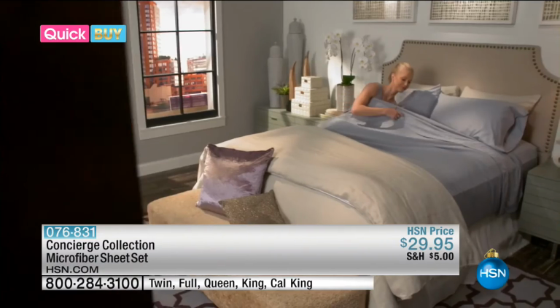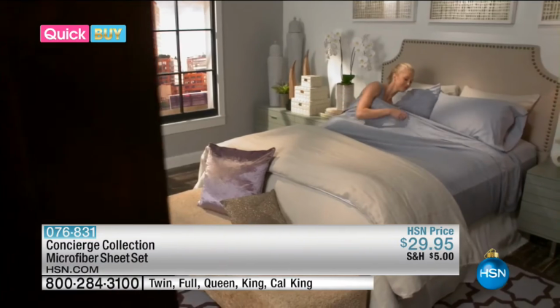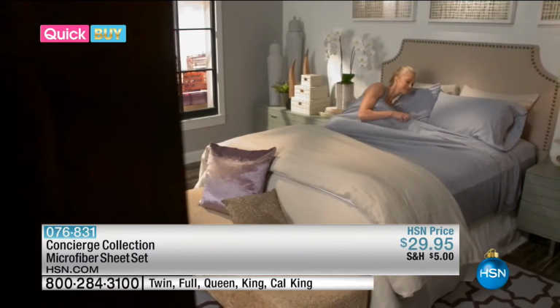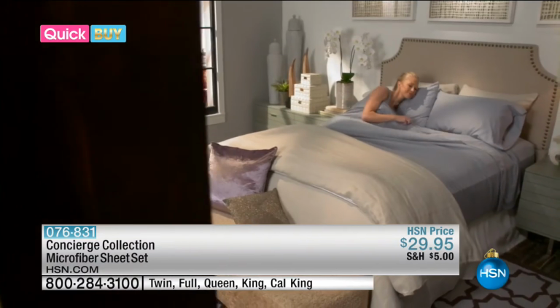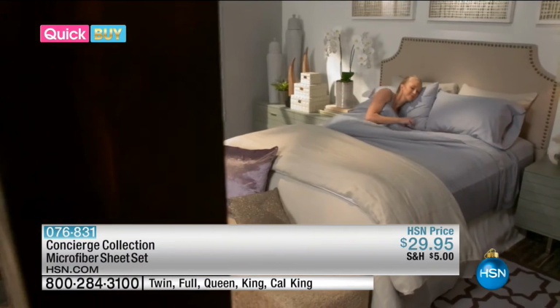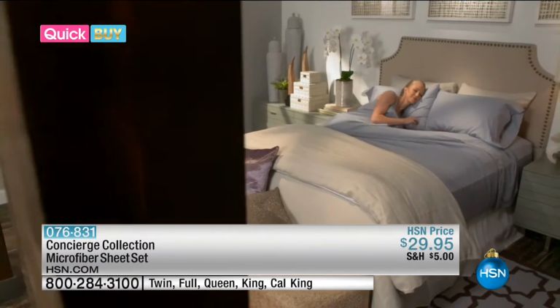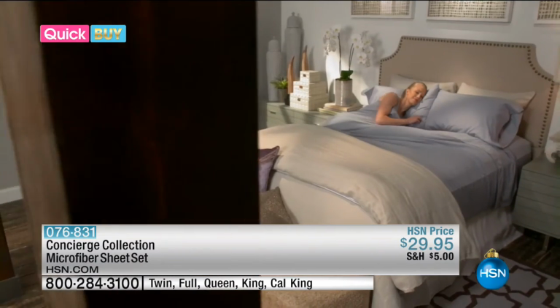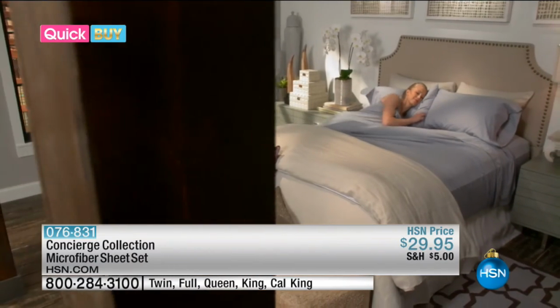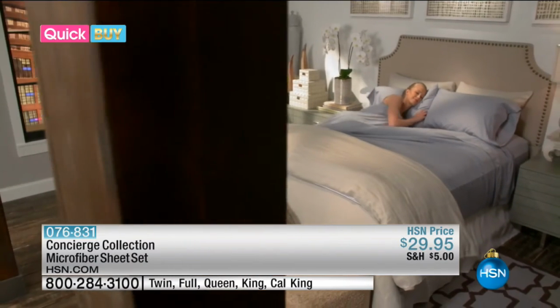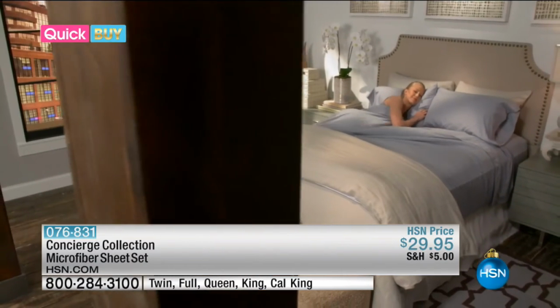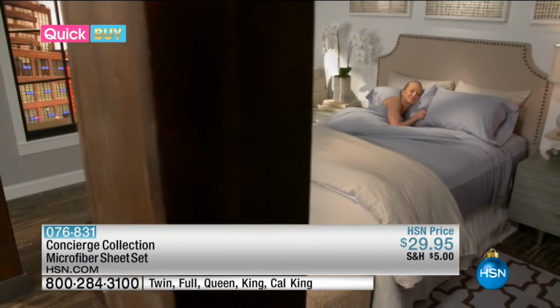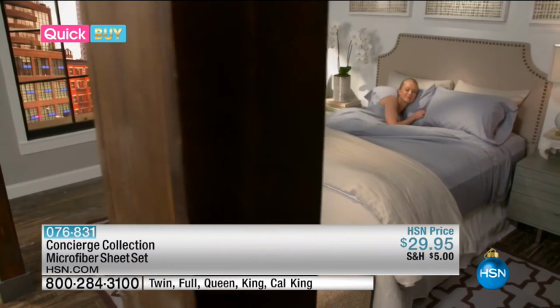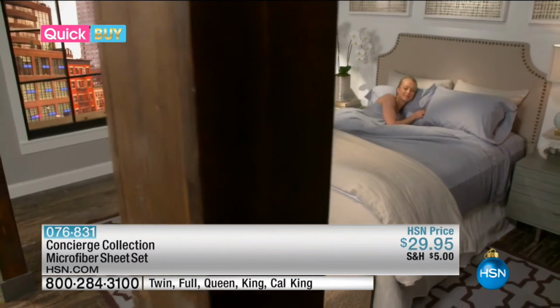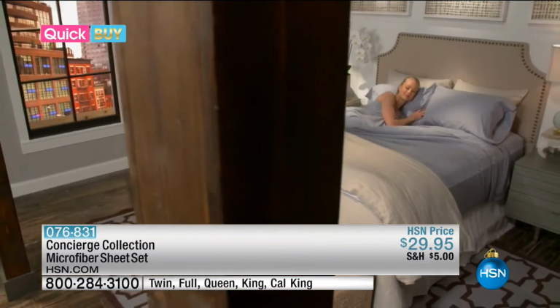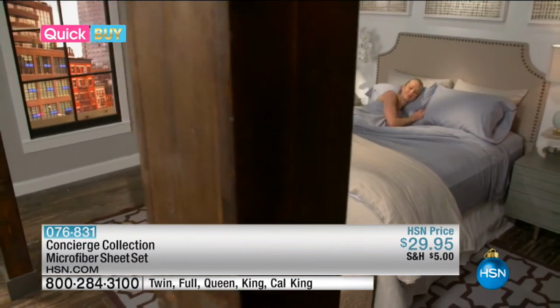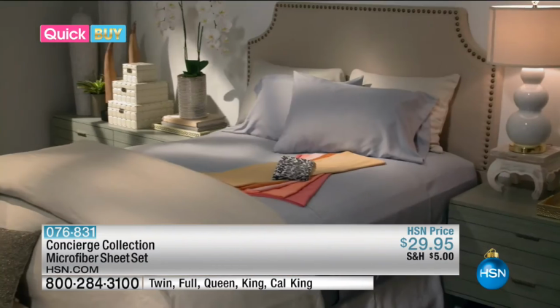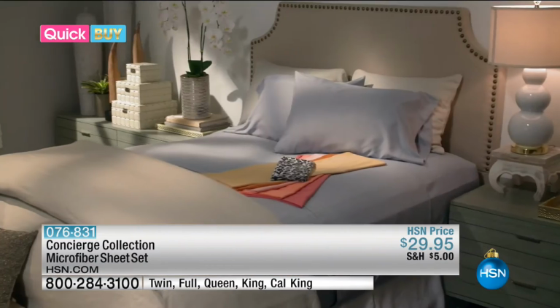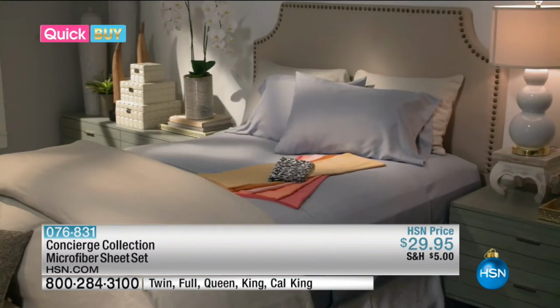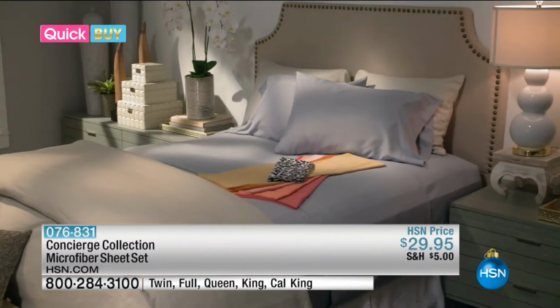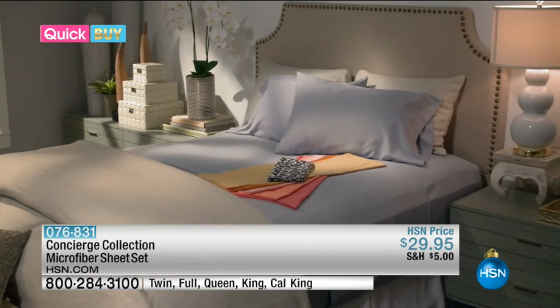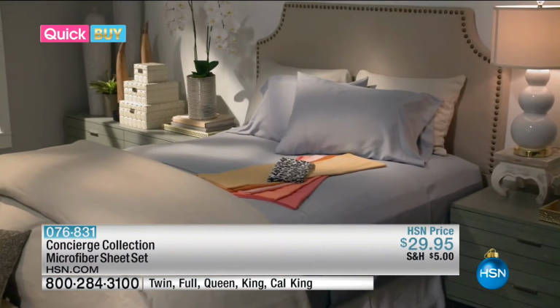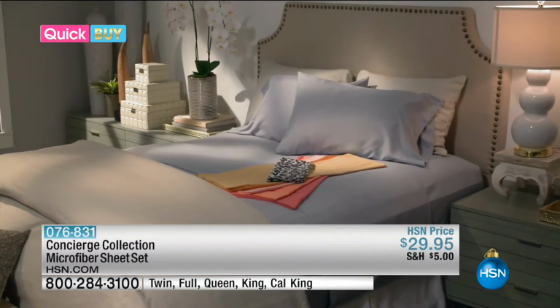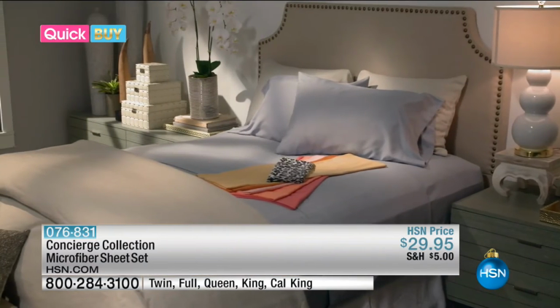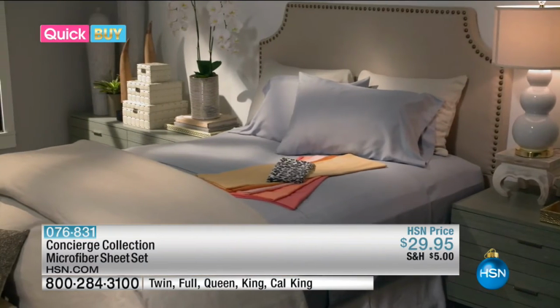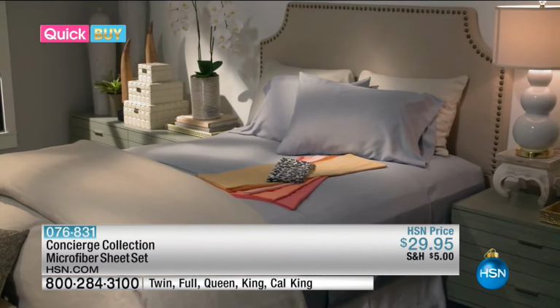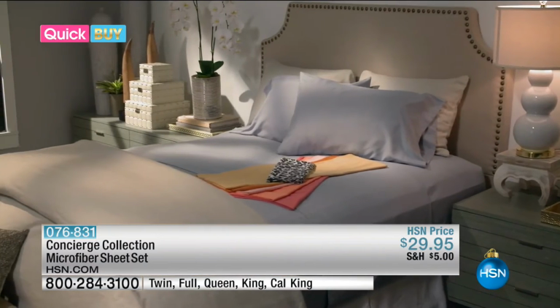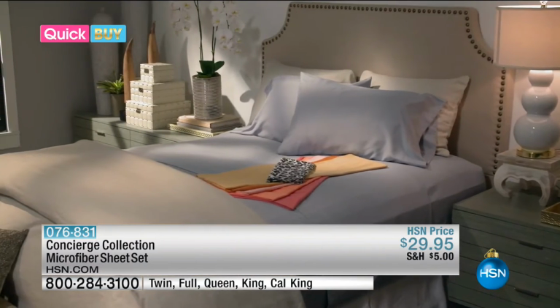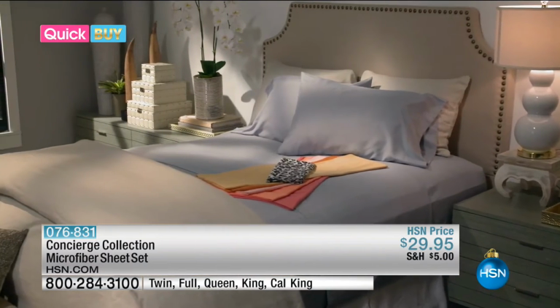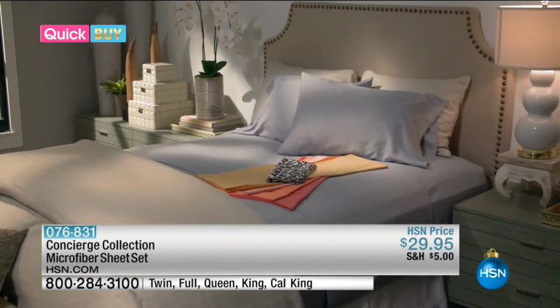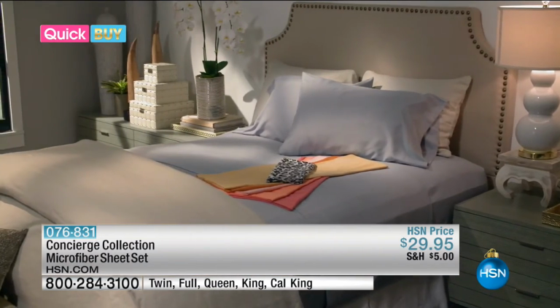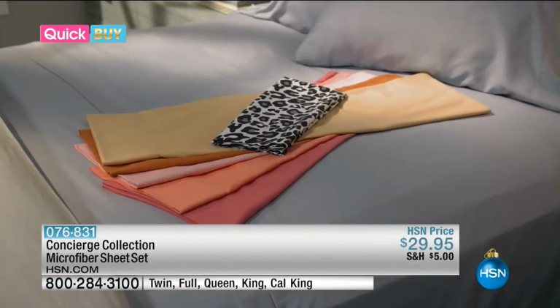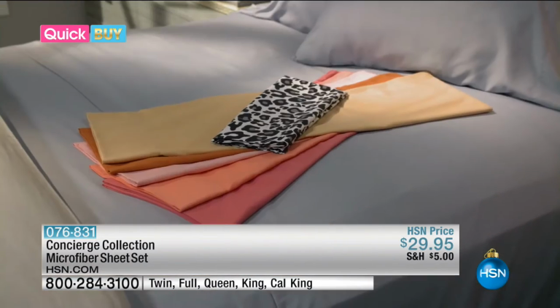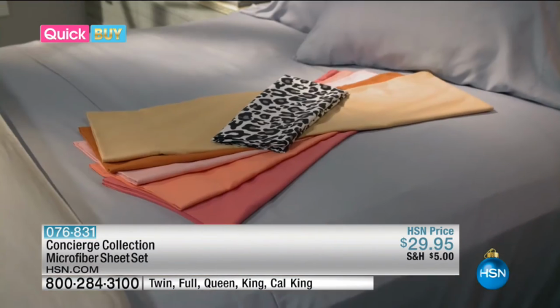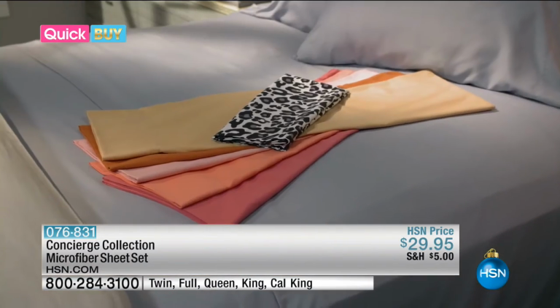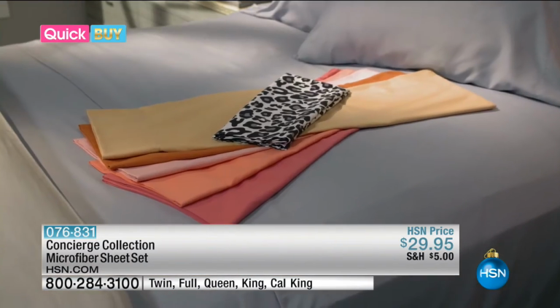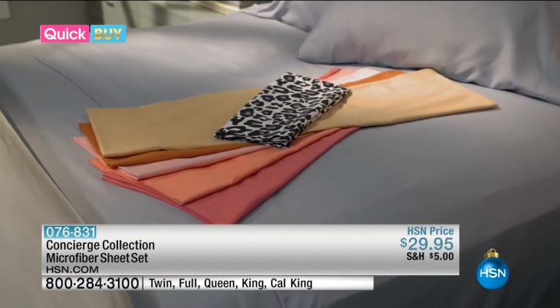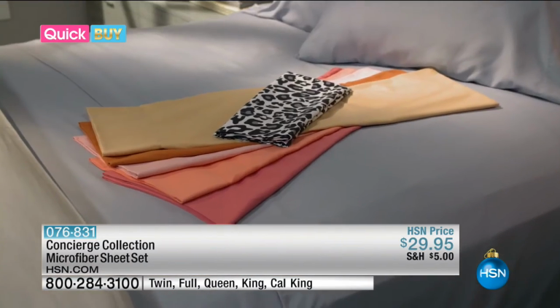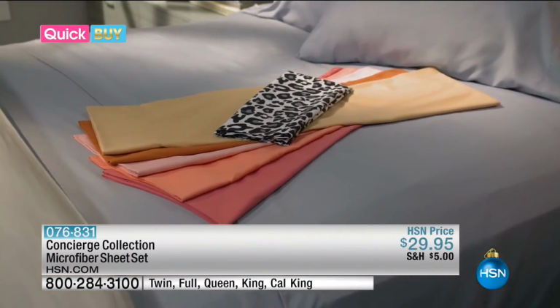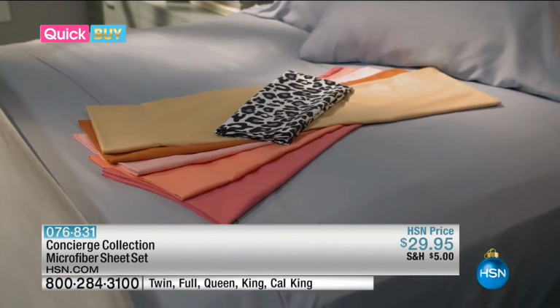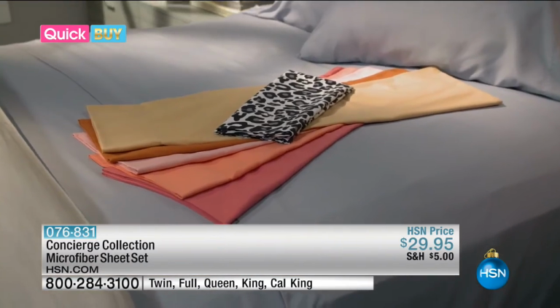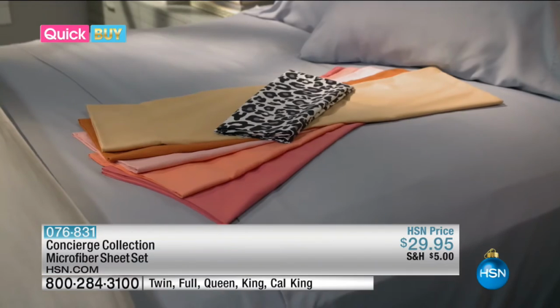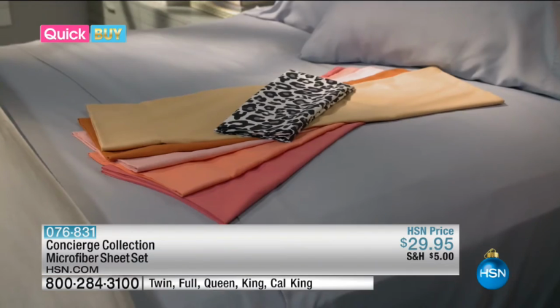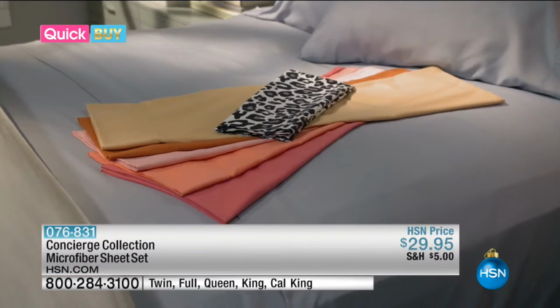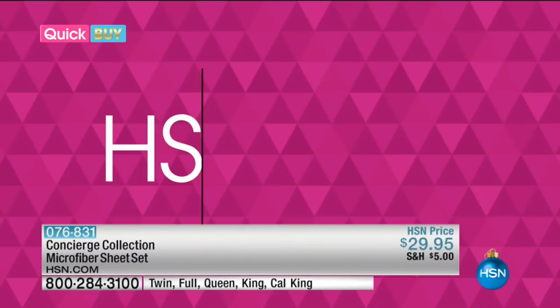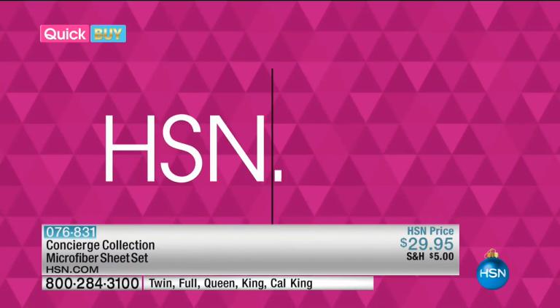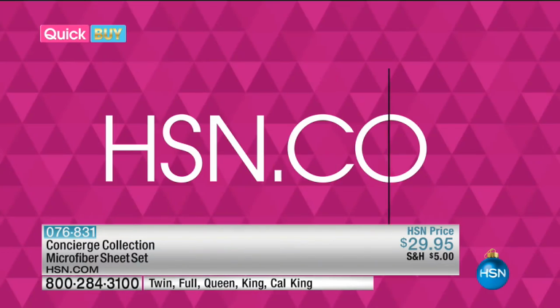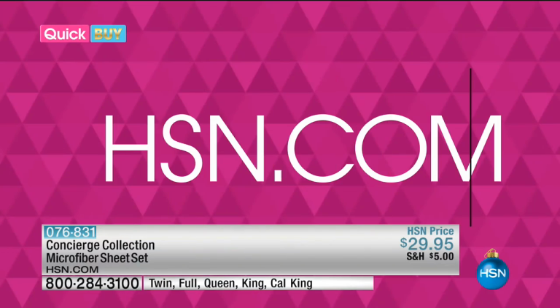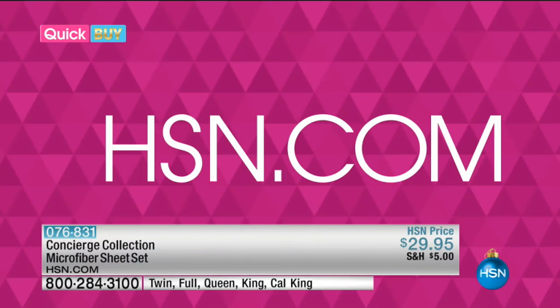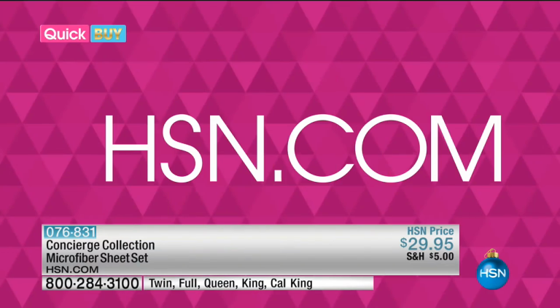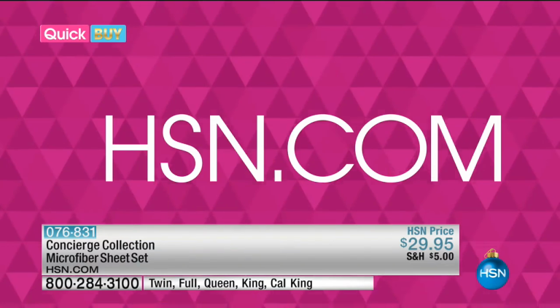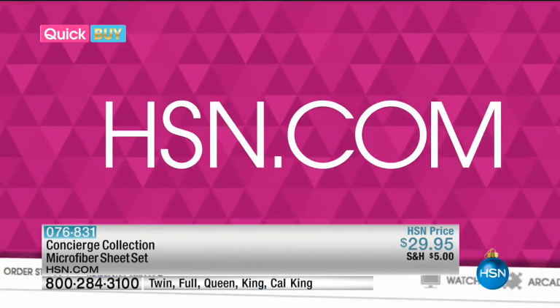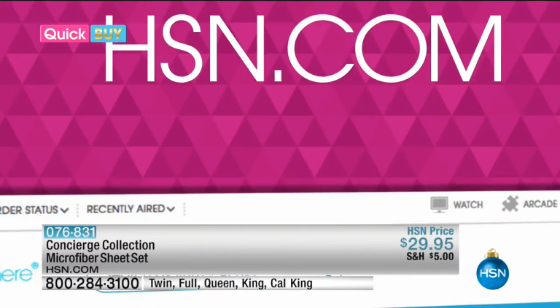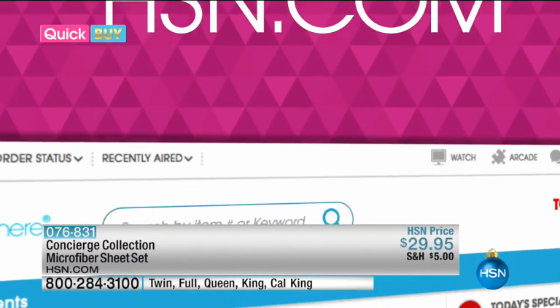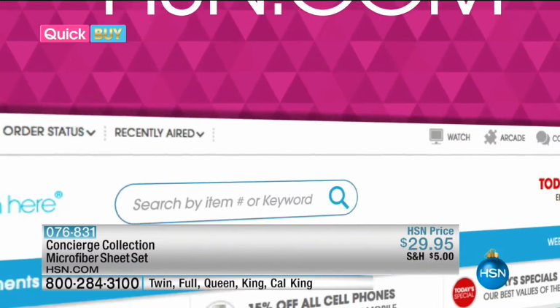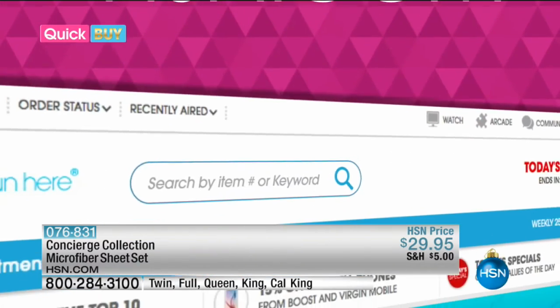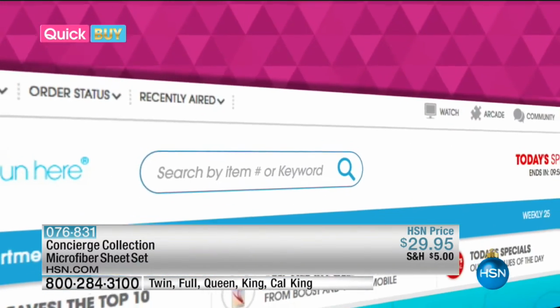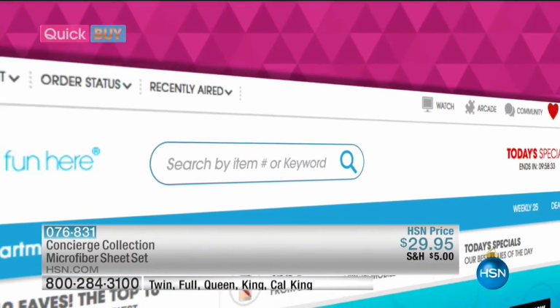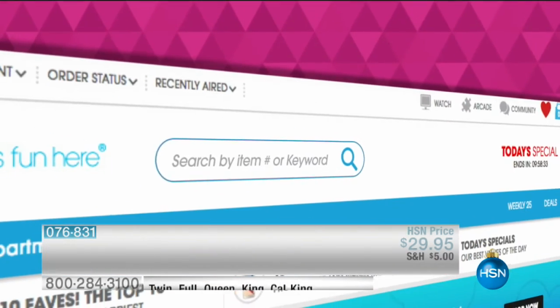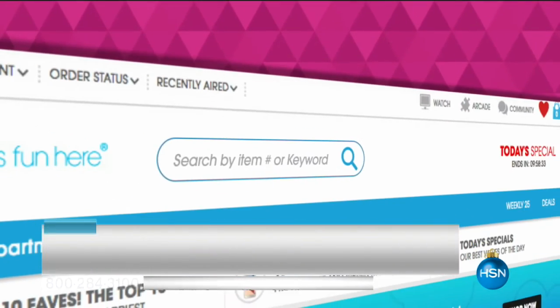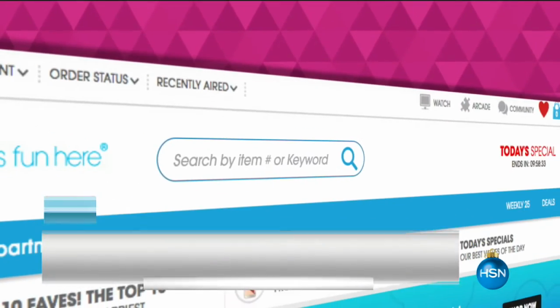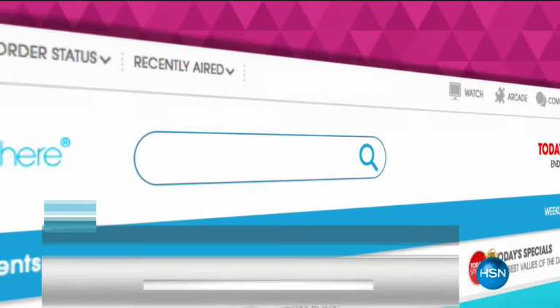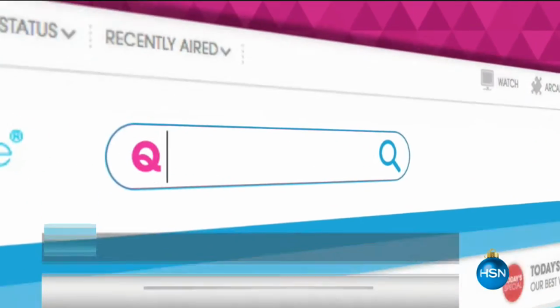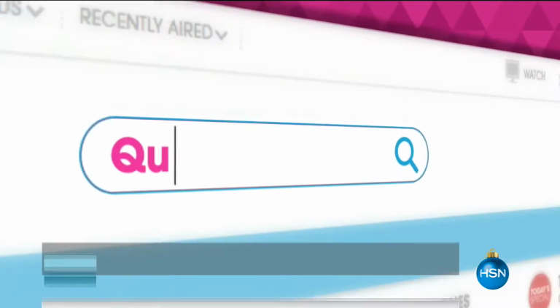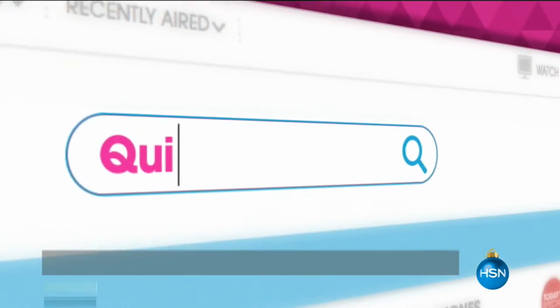If you want to learn more about the Concert's Collection microfiber sheet set and to see other great buys, log on to hsn.com/quickbuy.